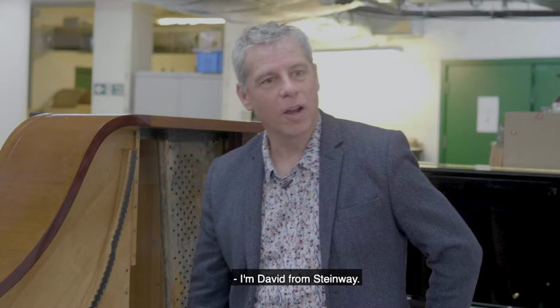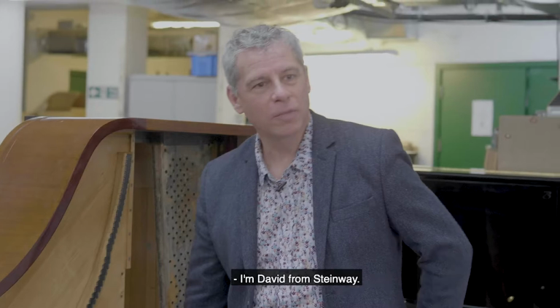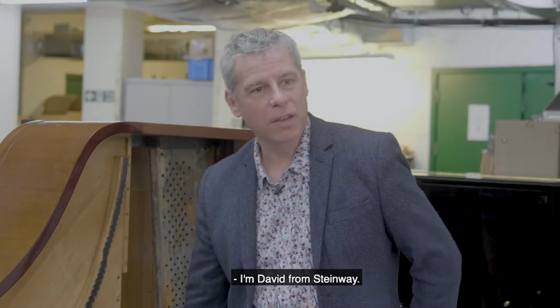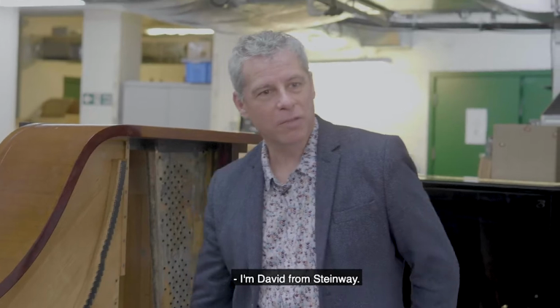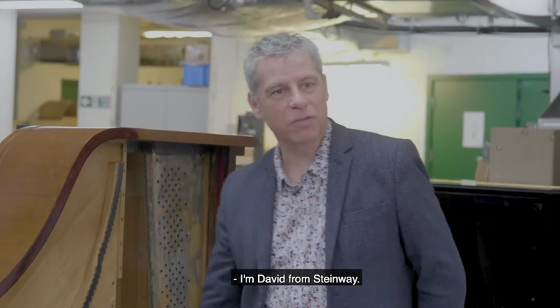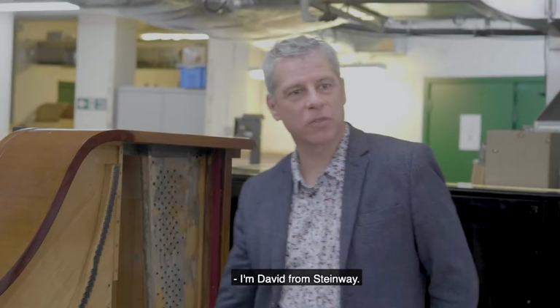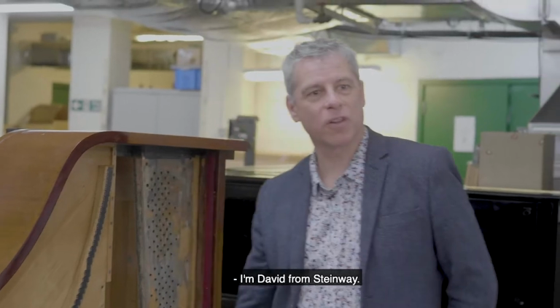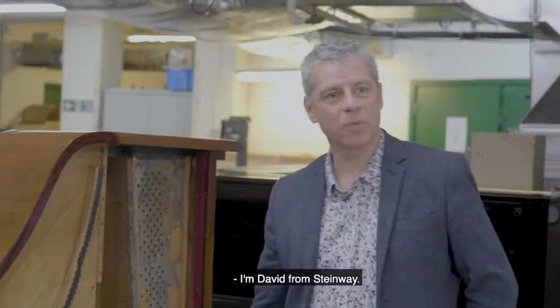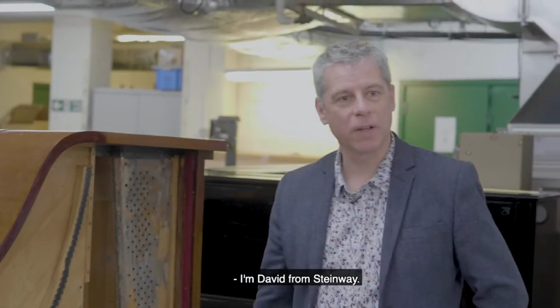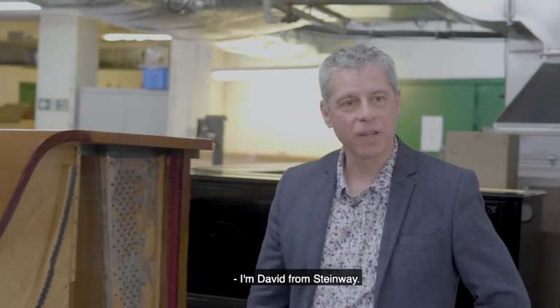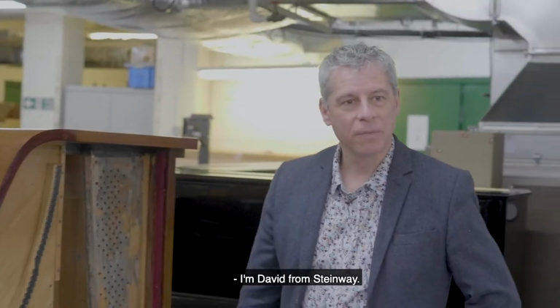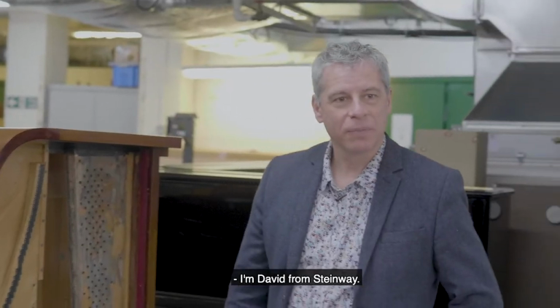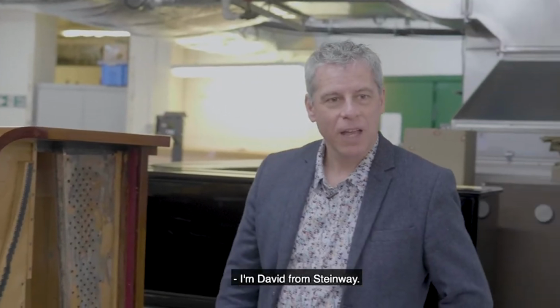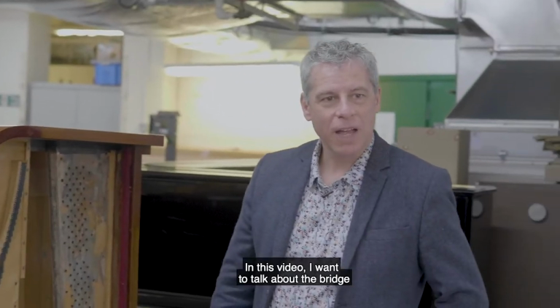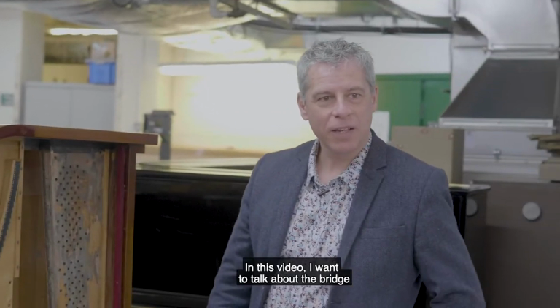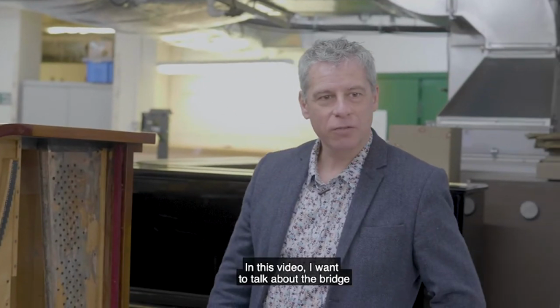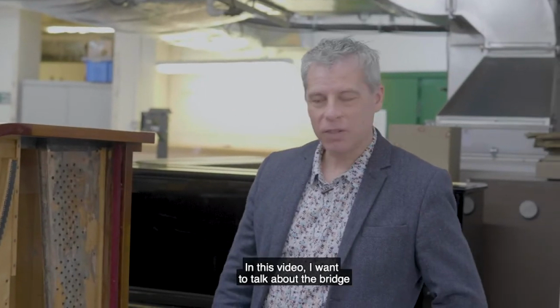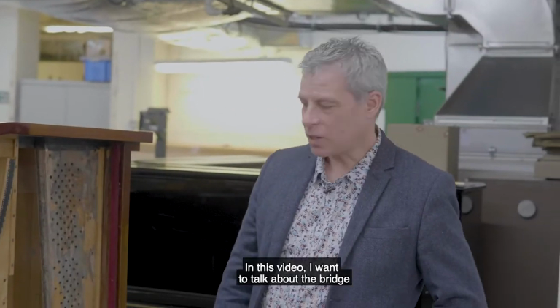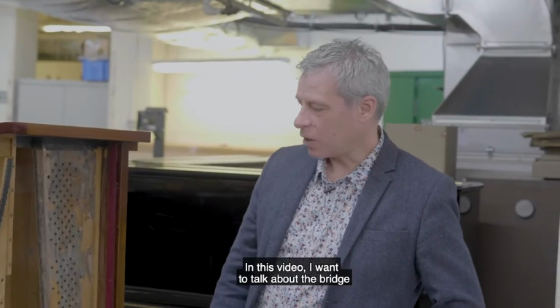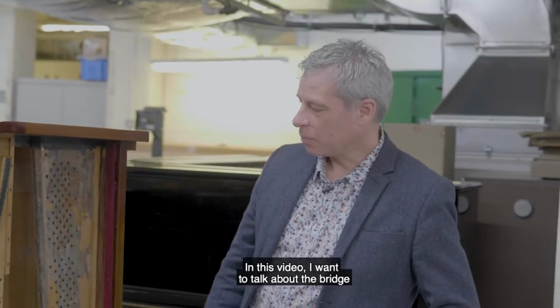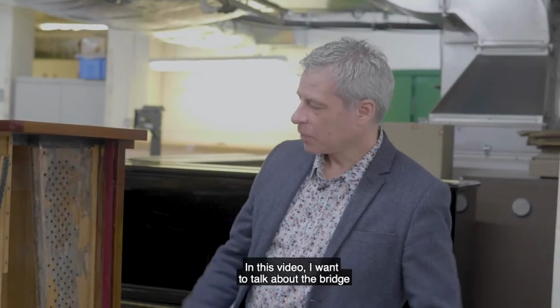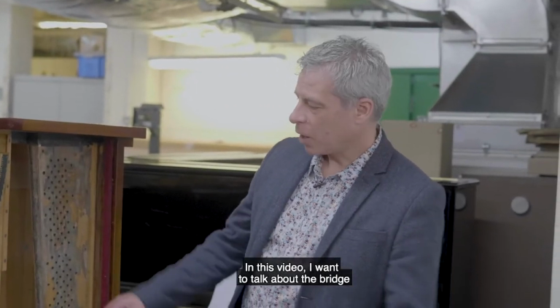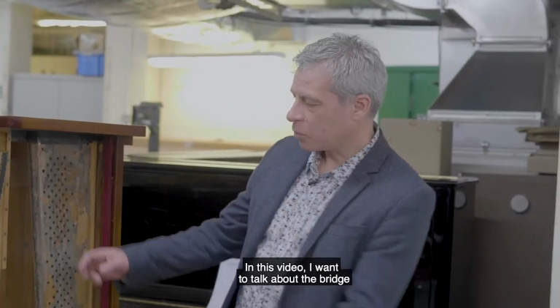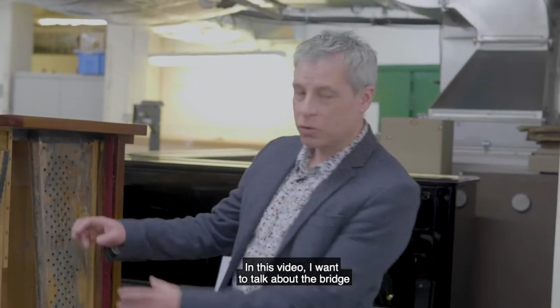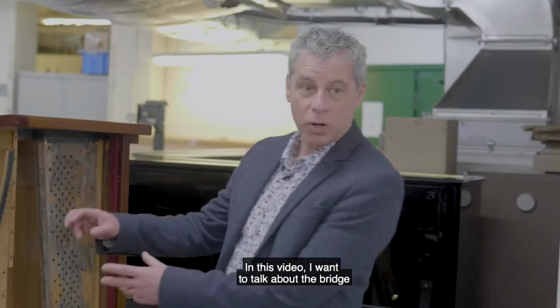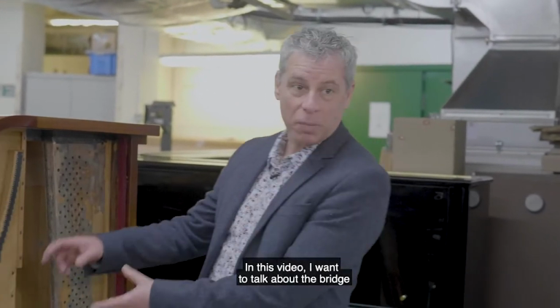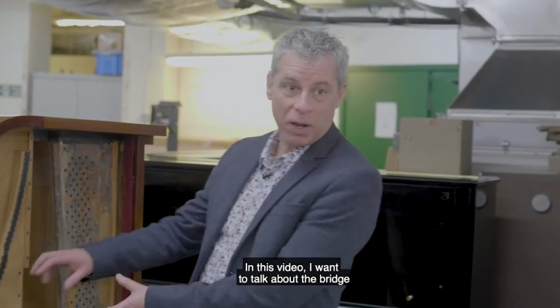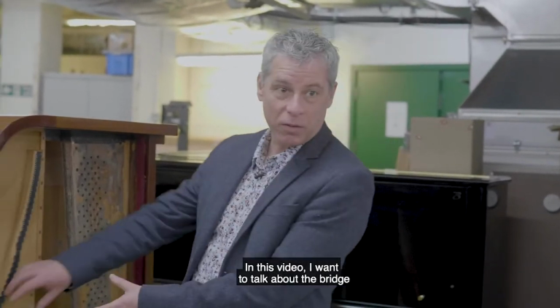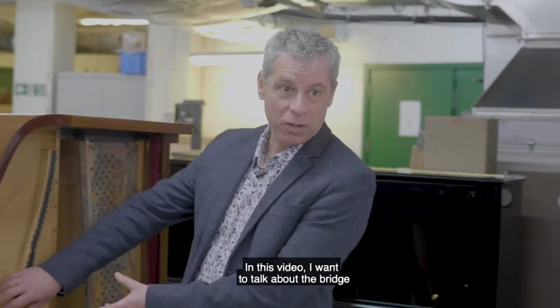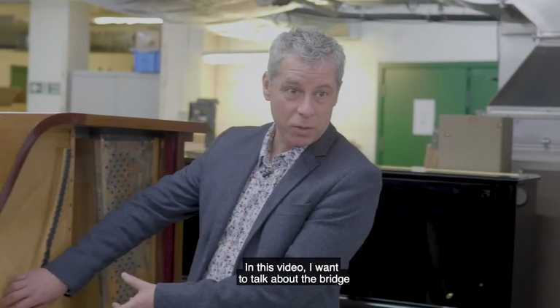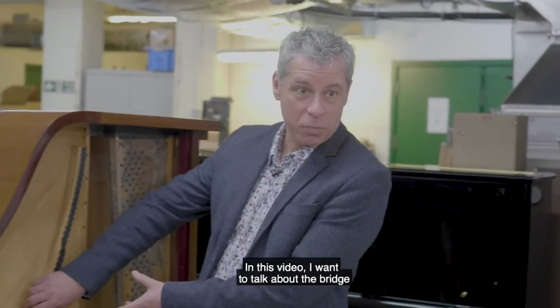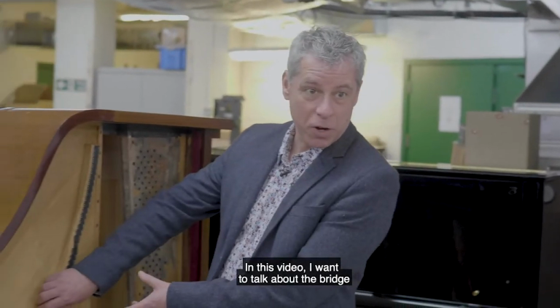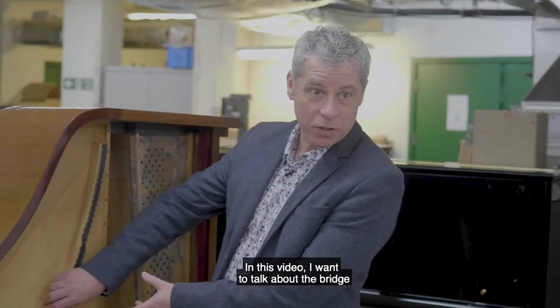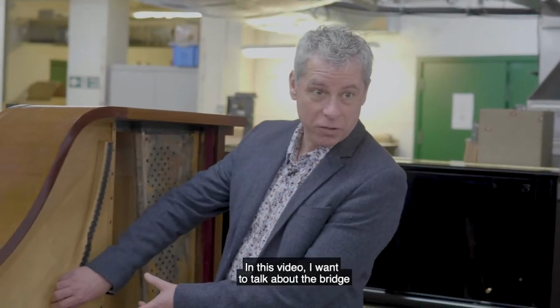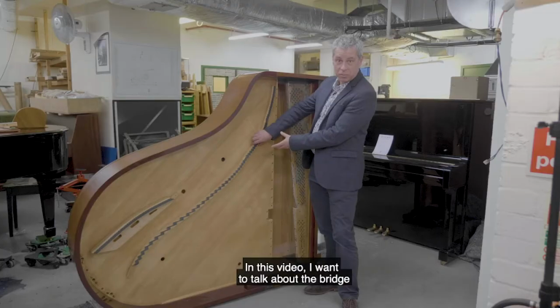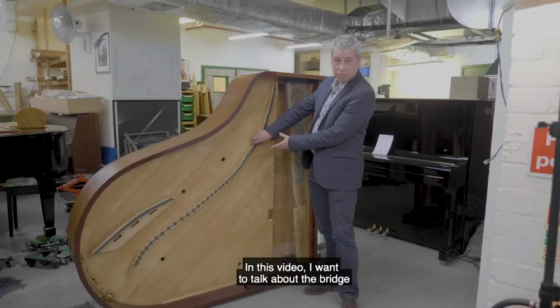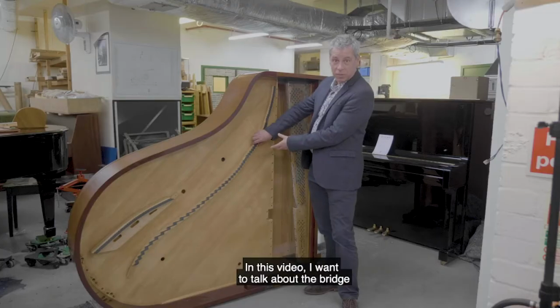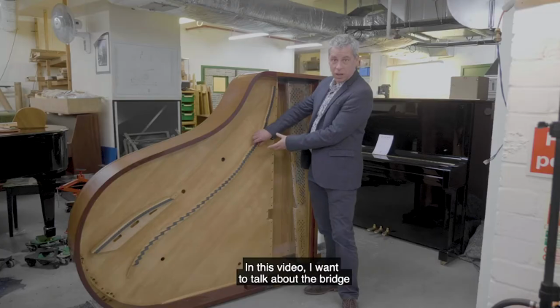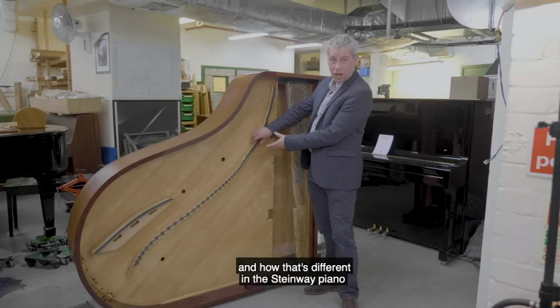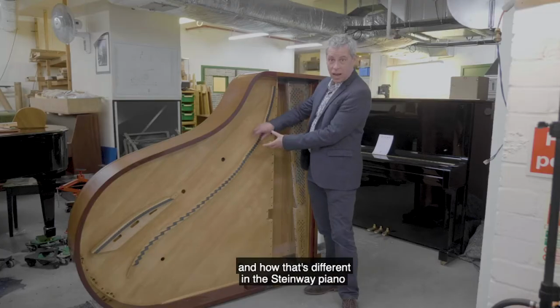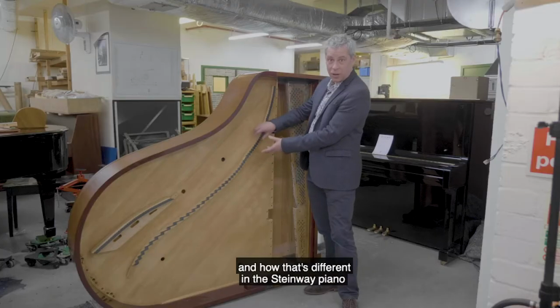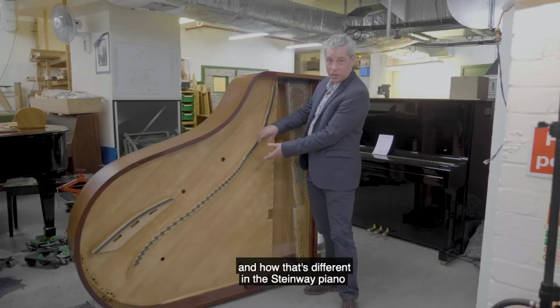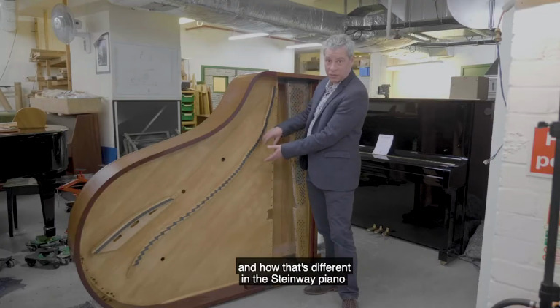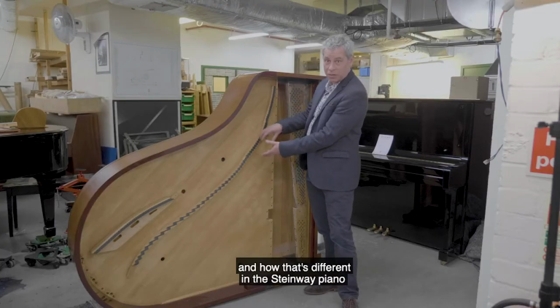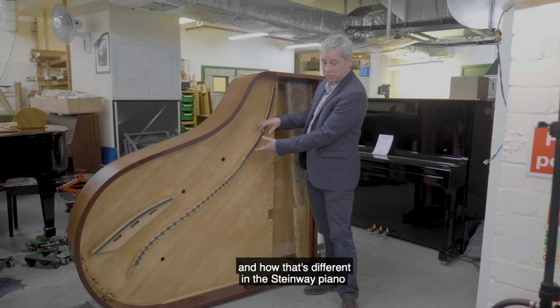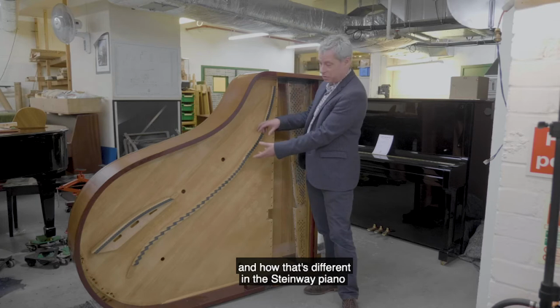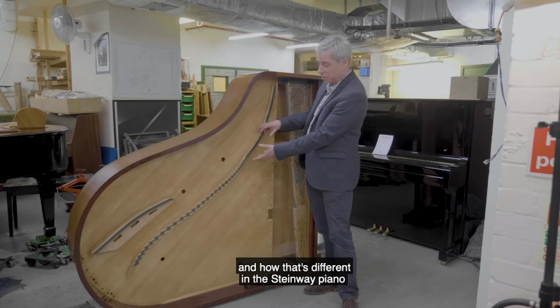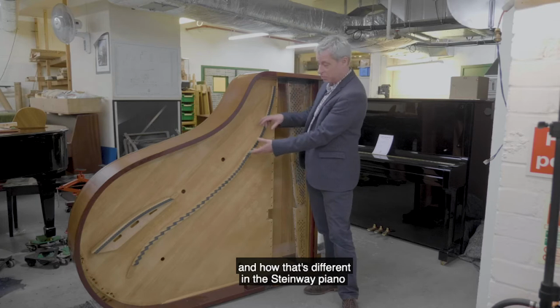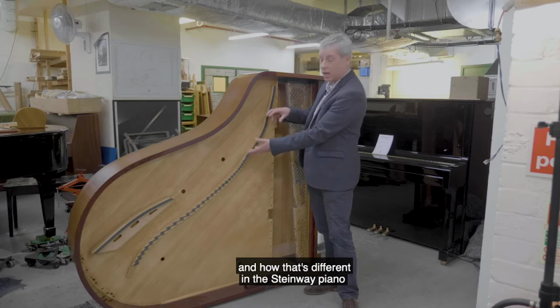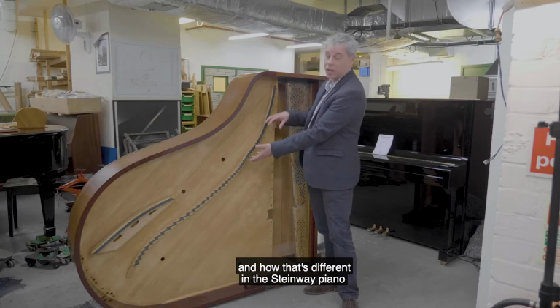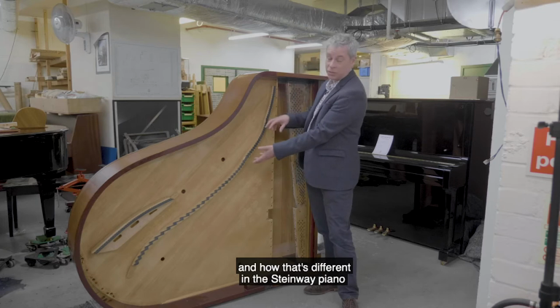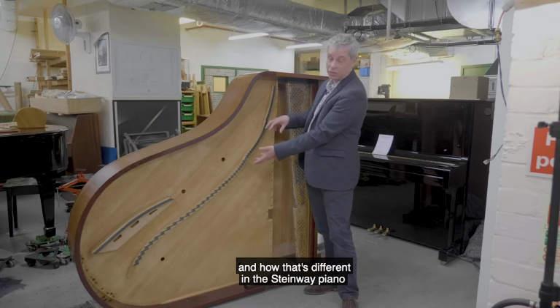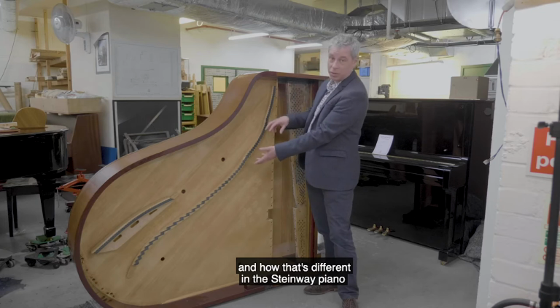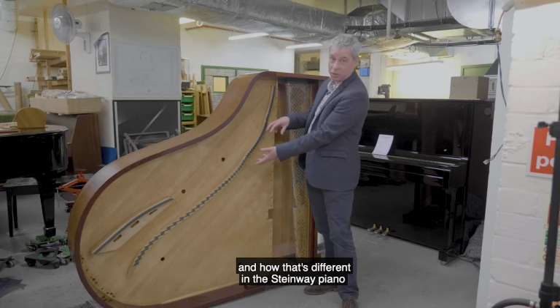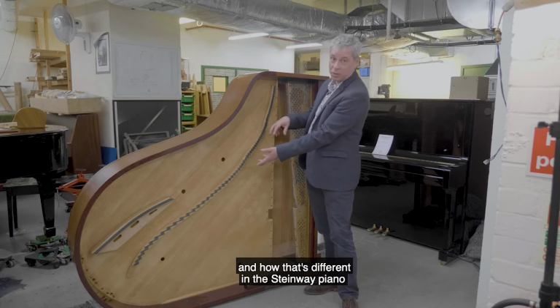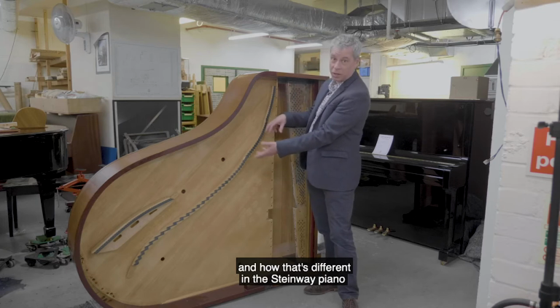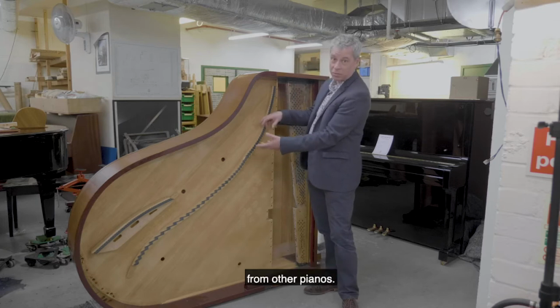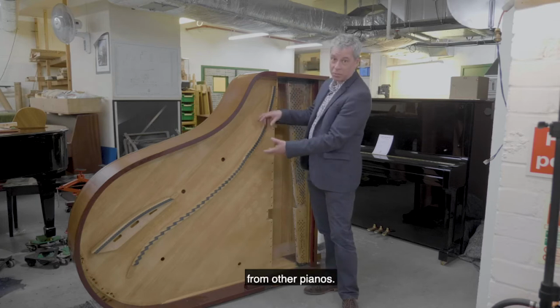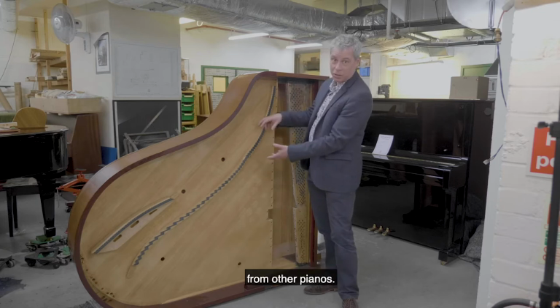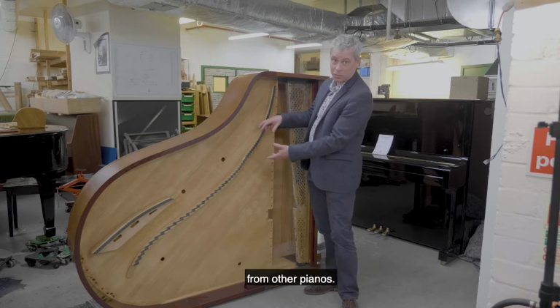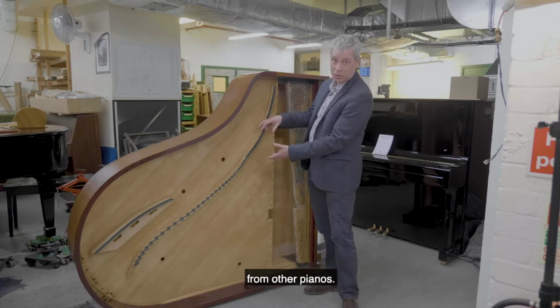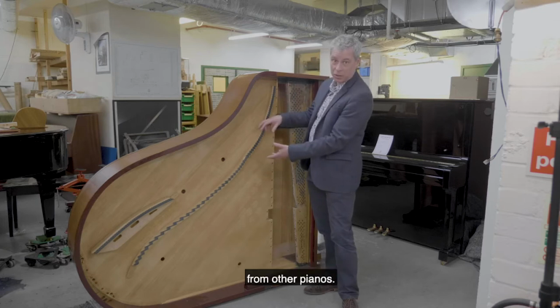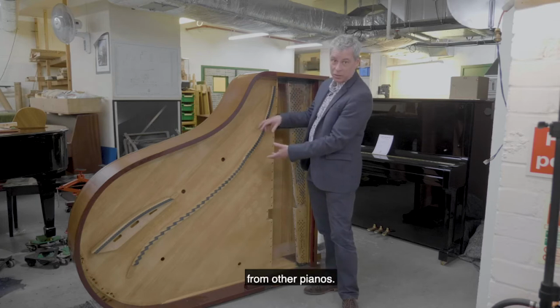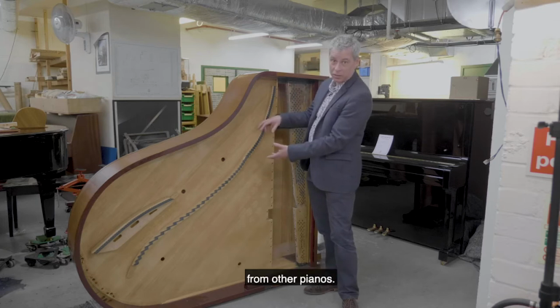I'm David from Steinway. In this video I want to talk about the bridge and how that's different in the Steinway piano from other pianos.